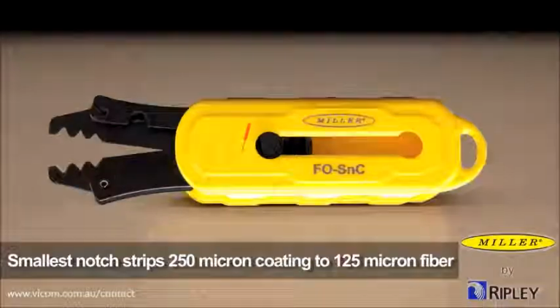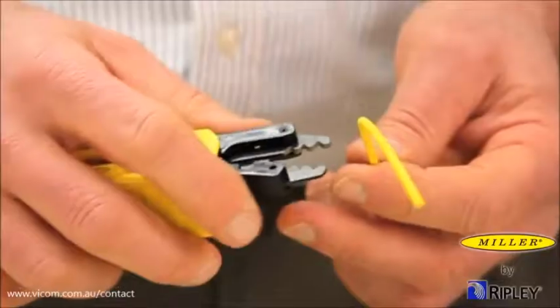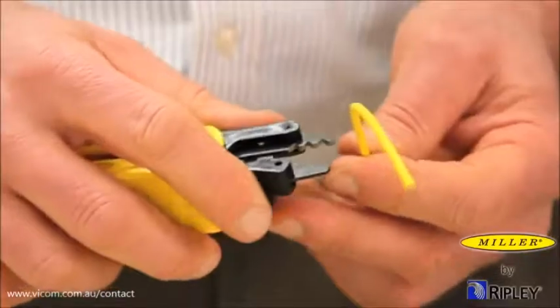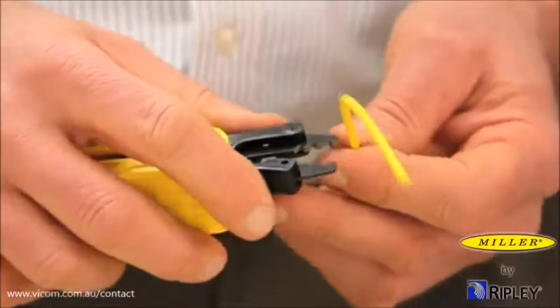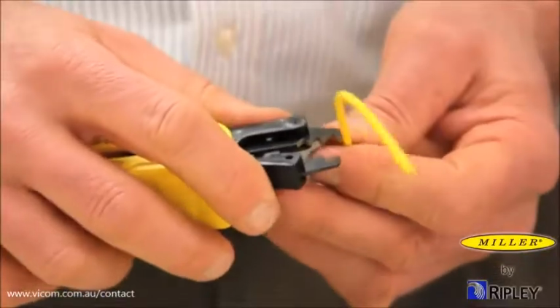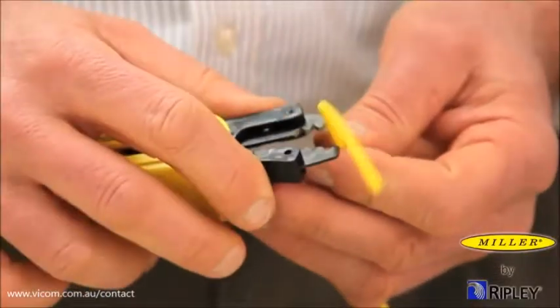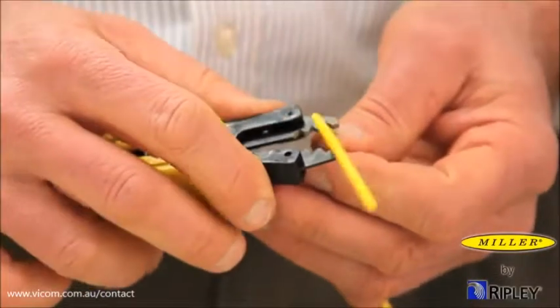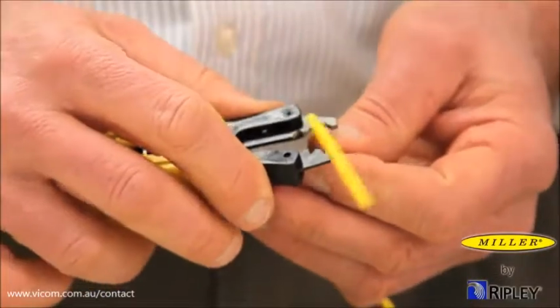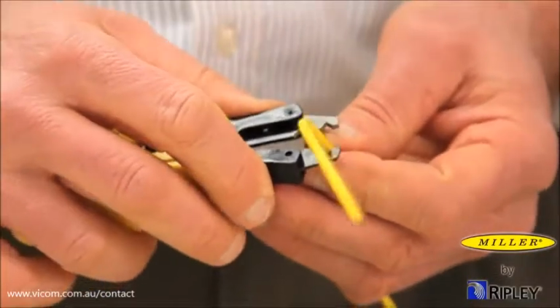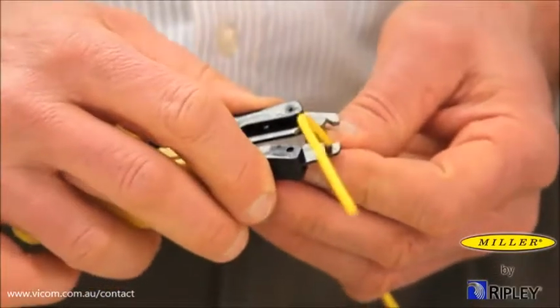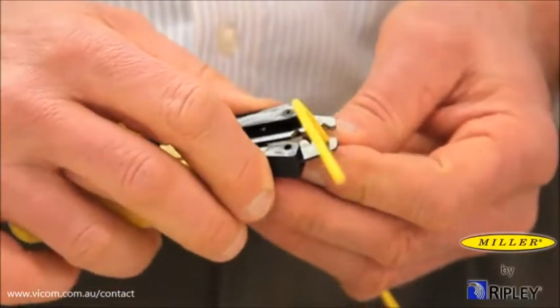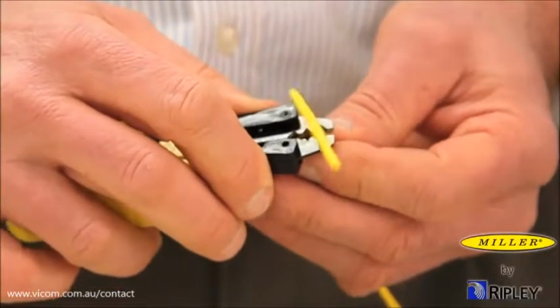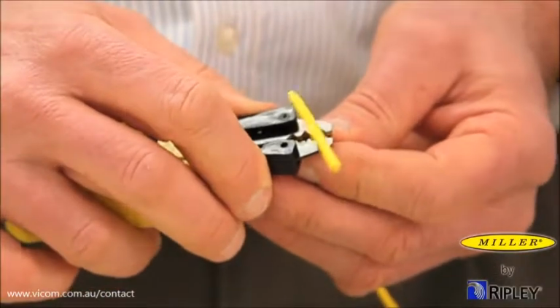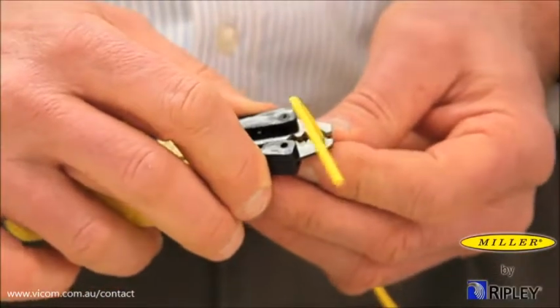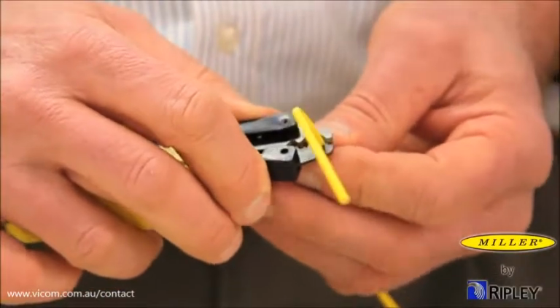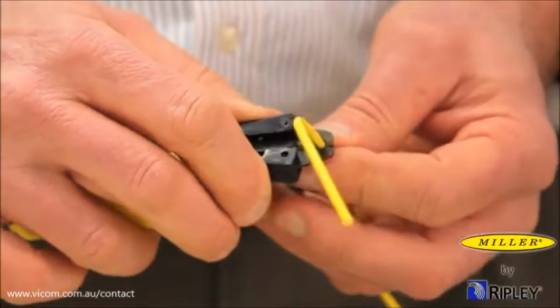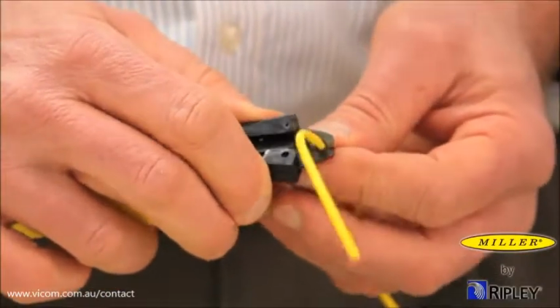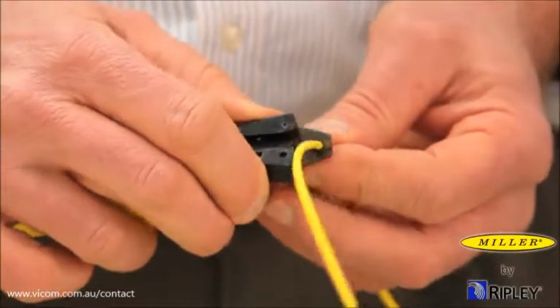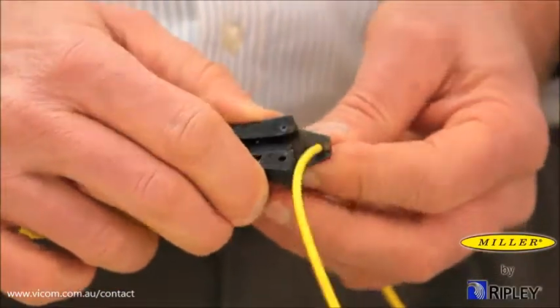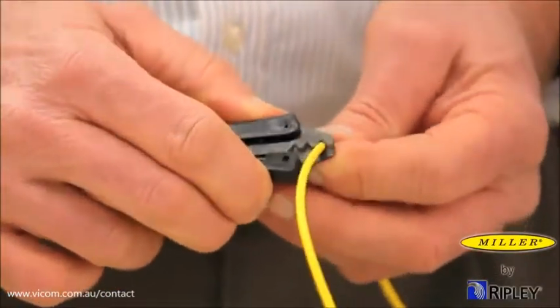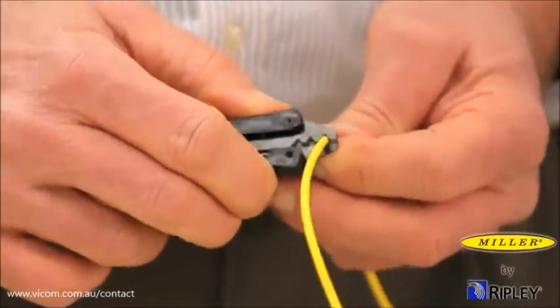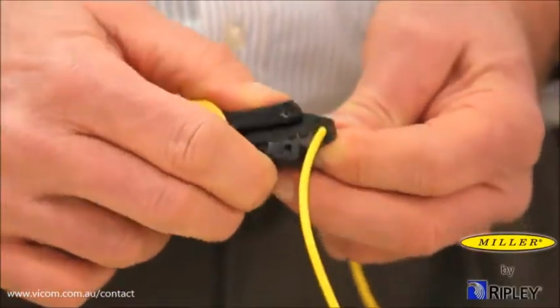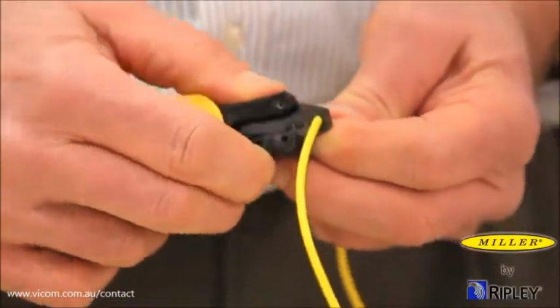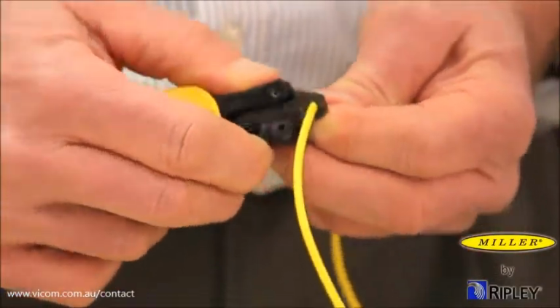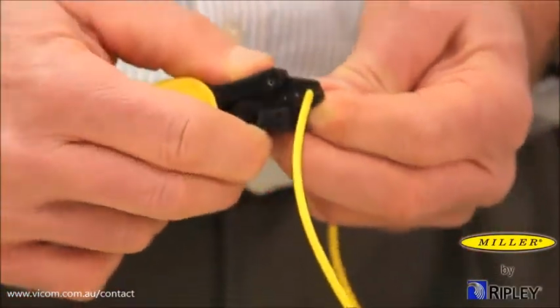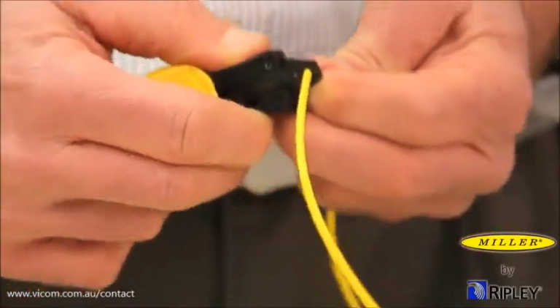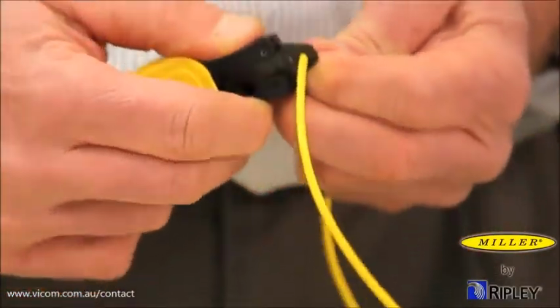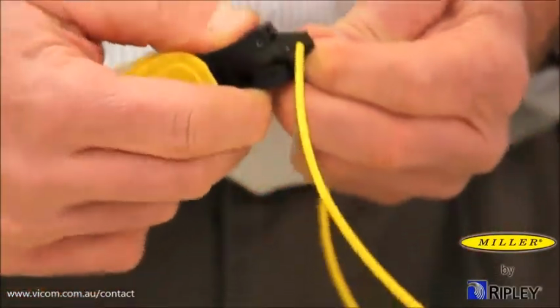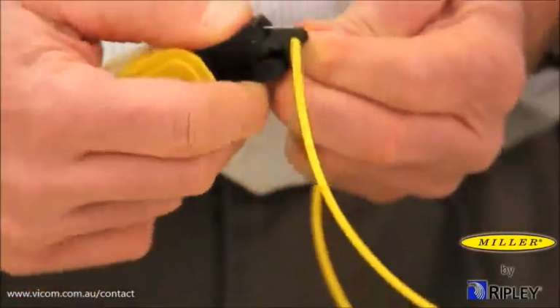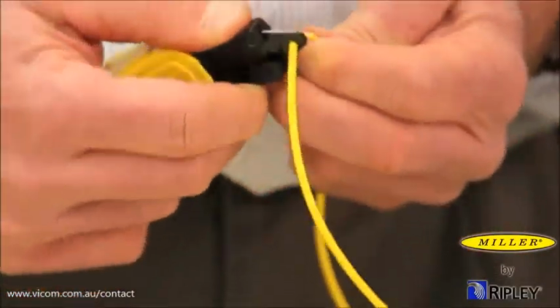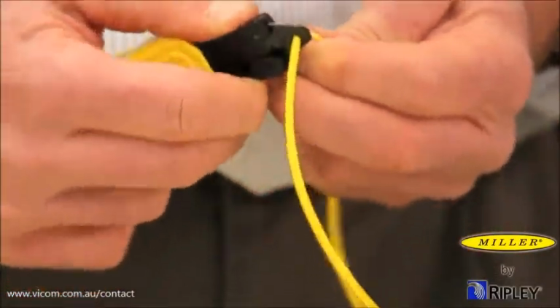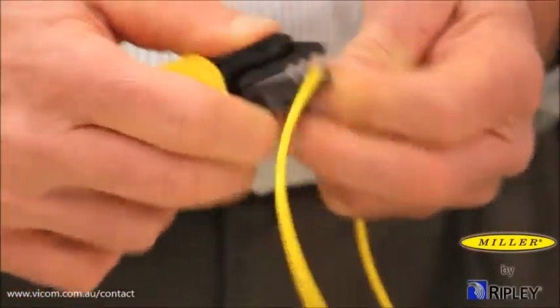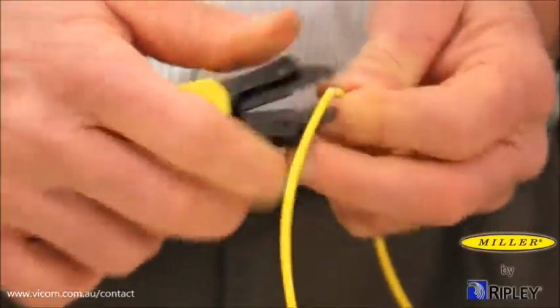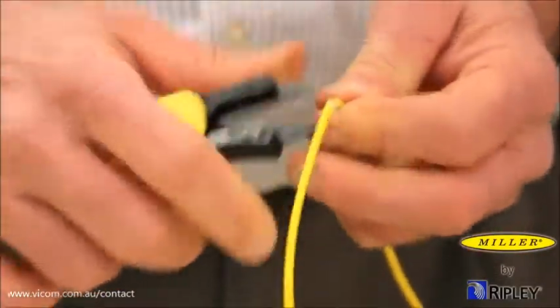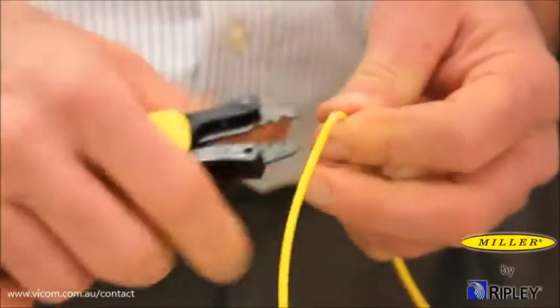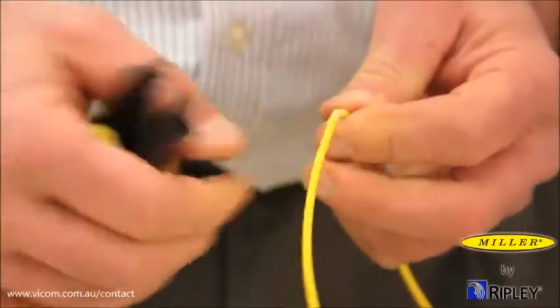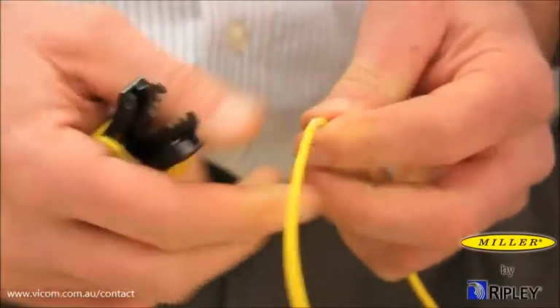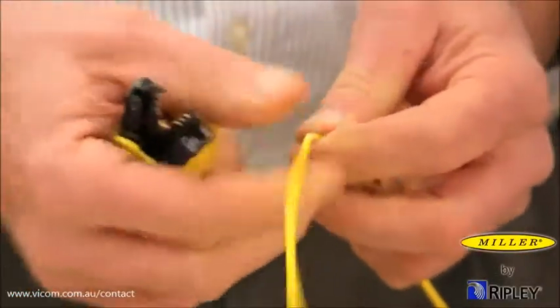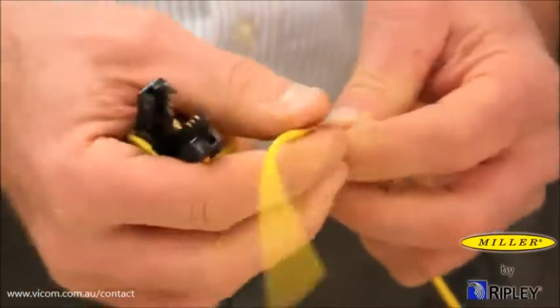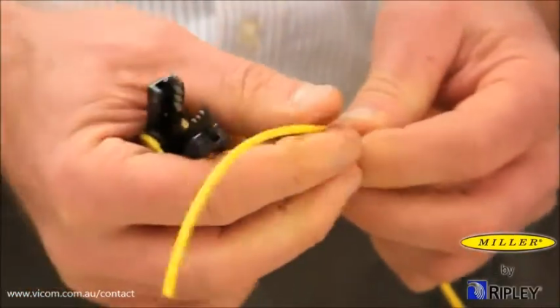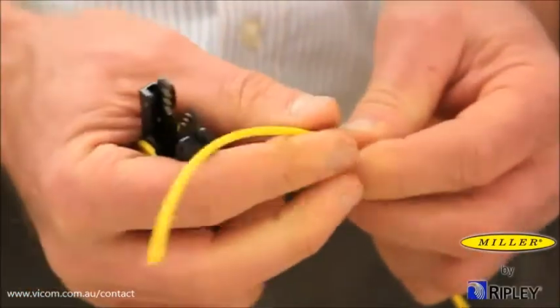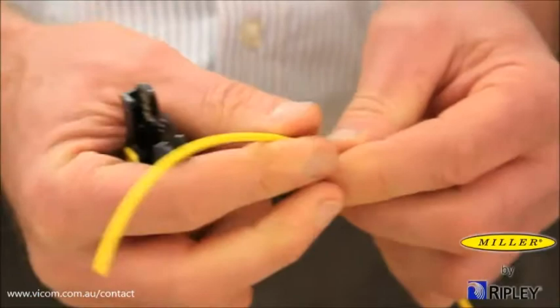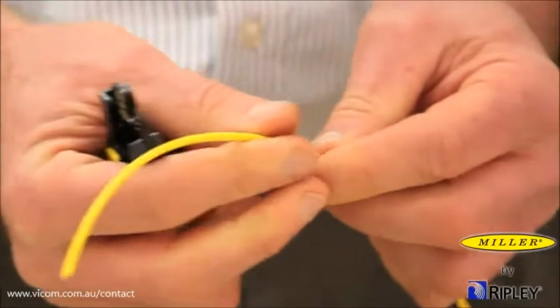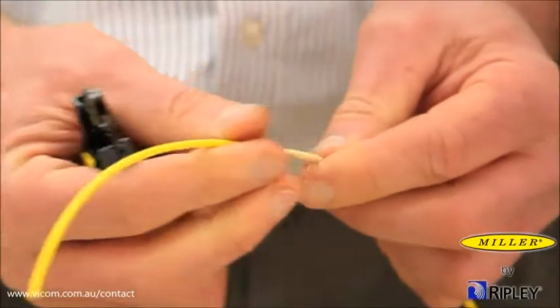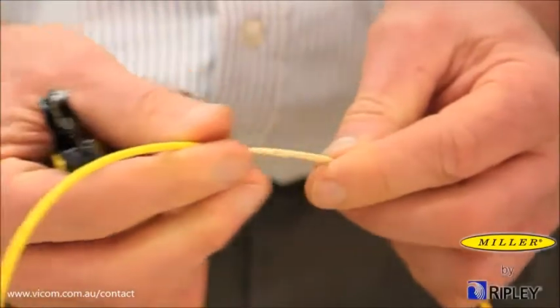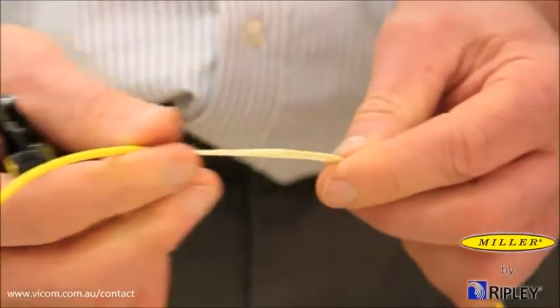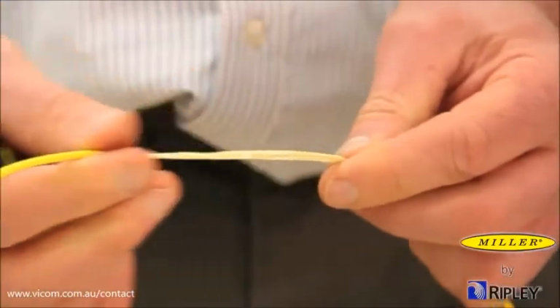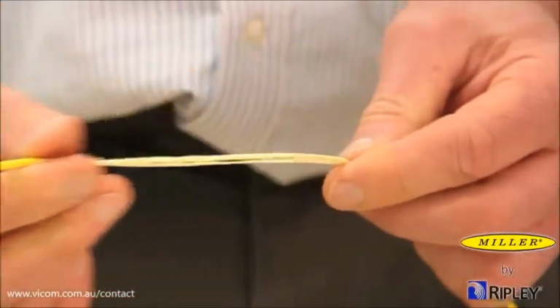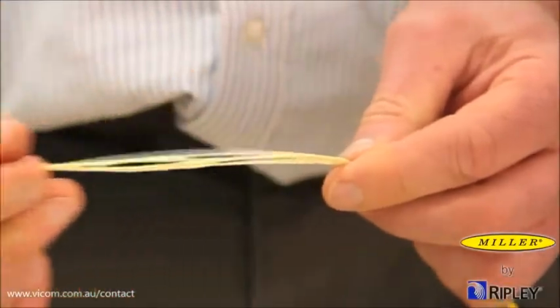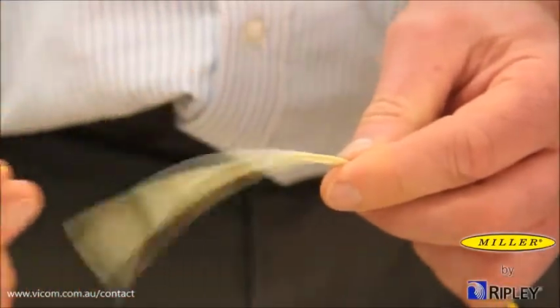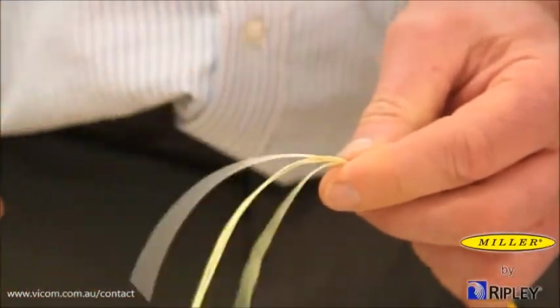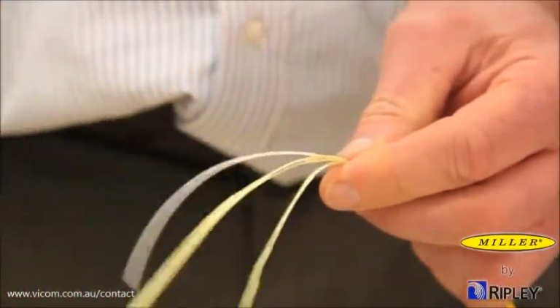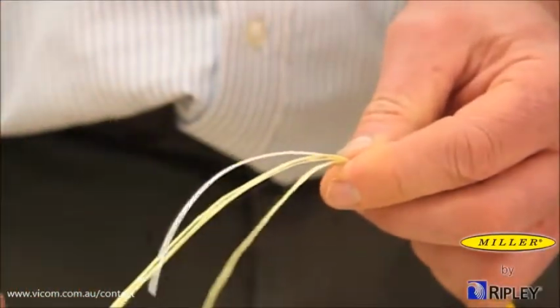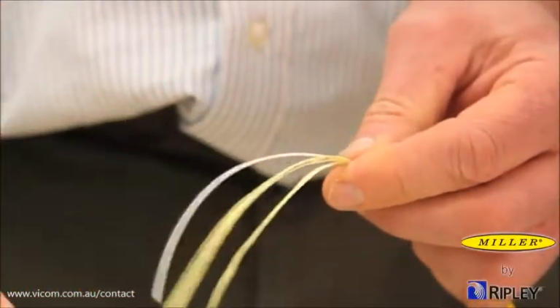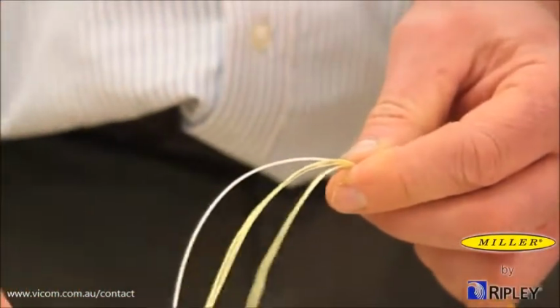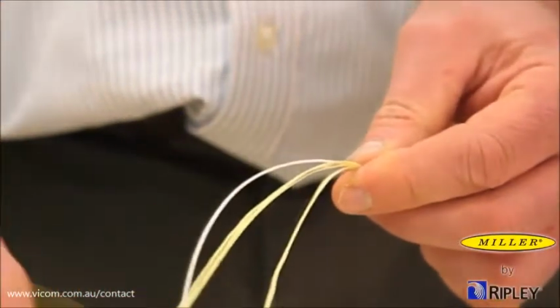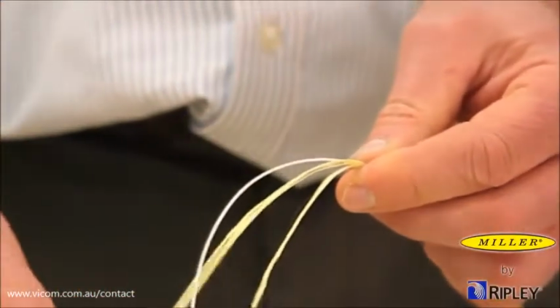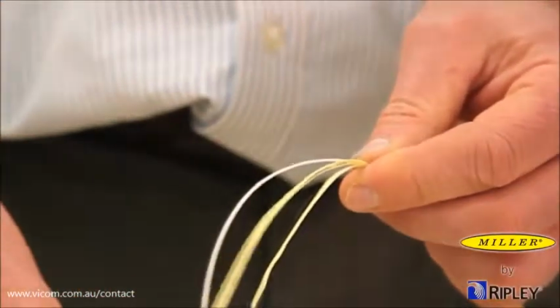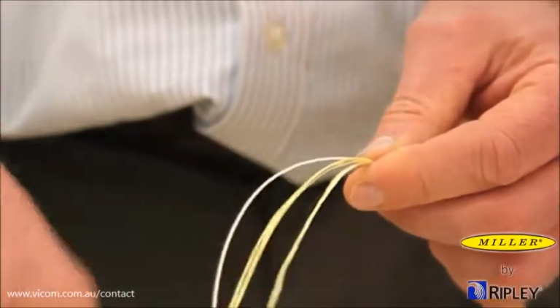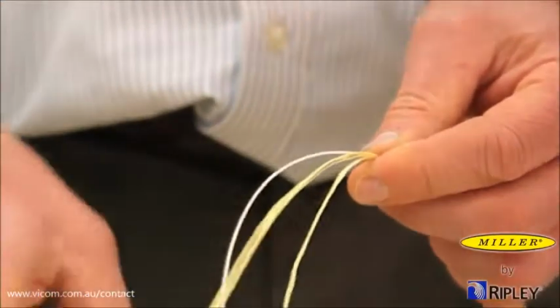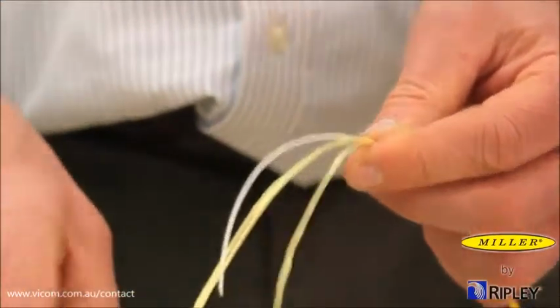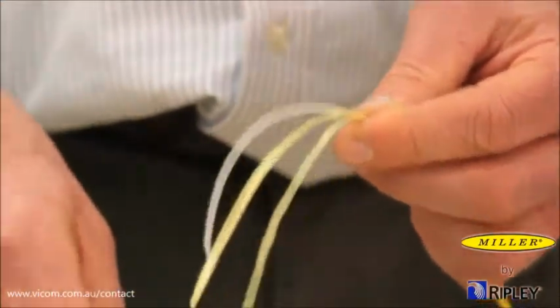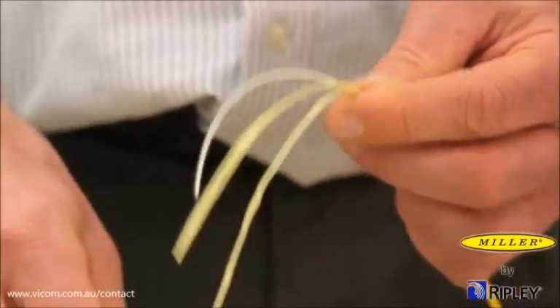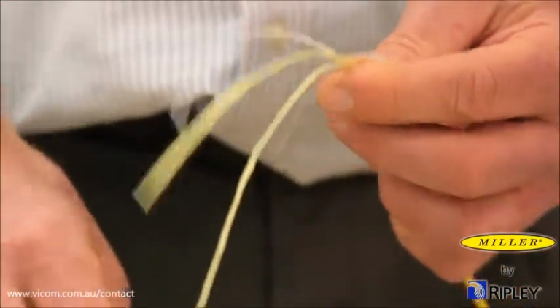Close the tool around the jacket. Hold firmly and draw the tool toward the end of the cable to strip off the jacket material.